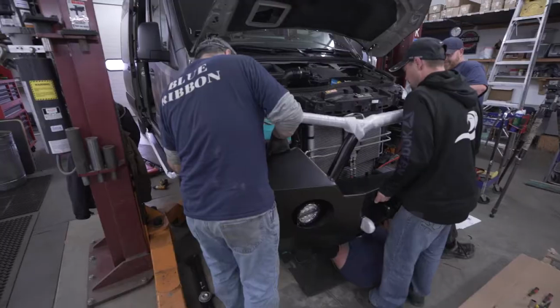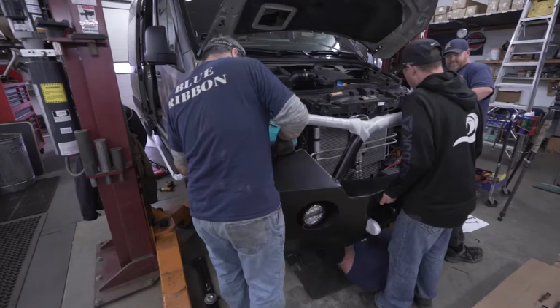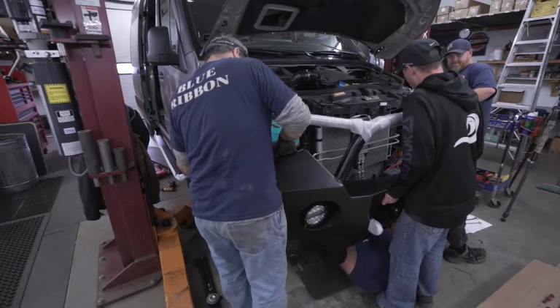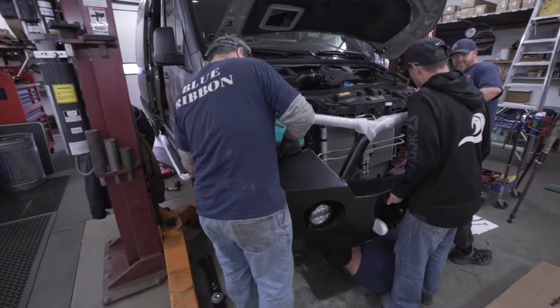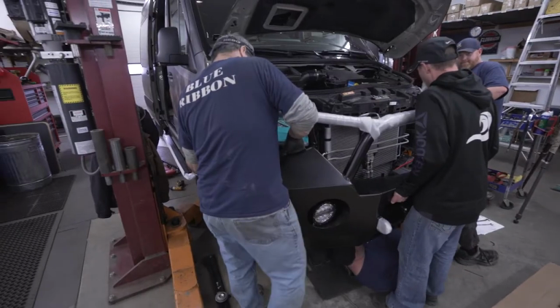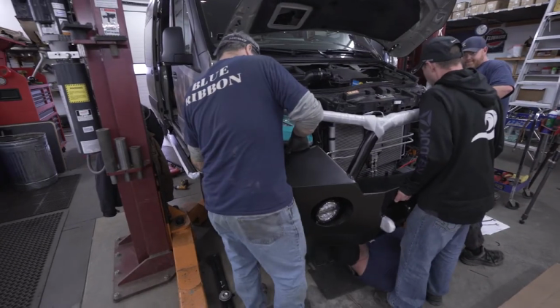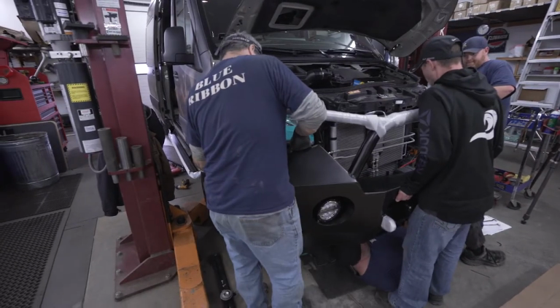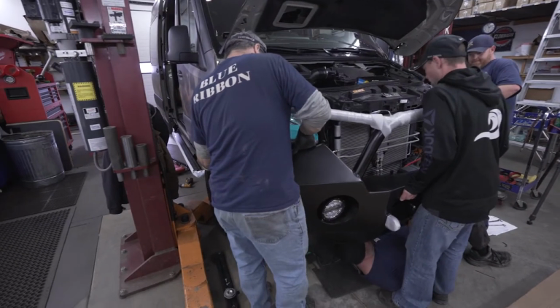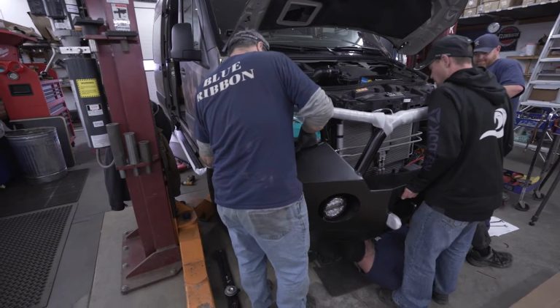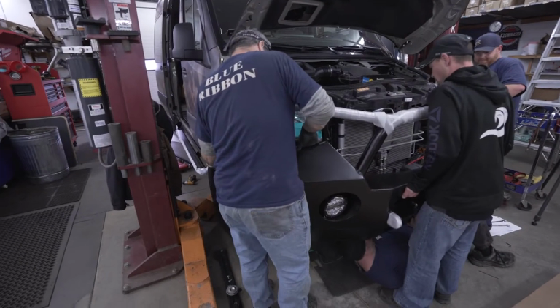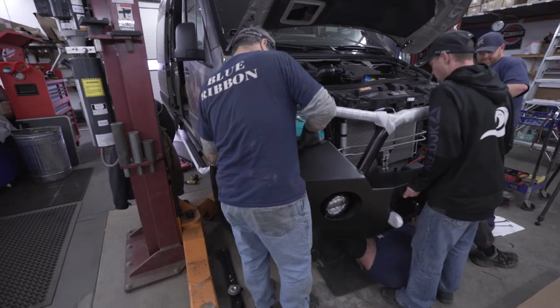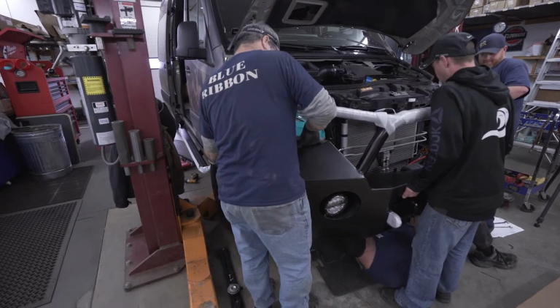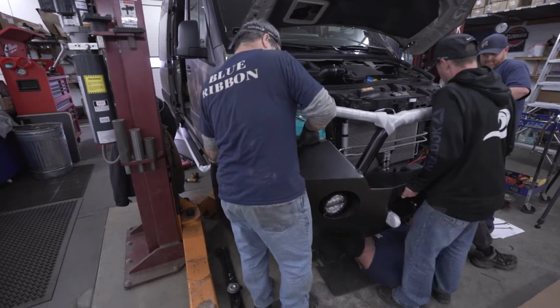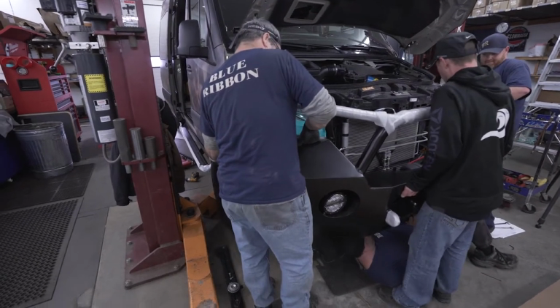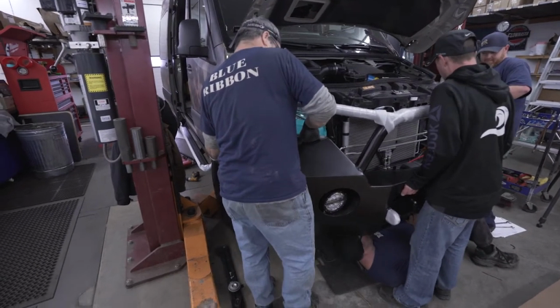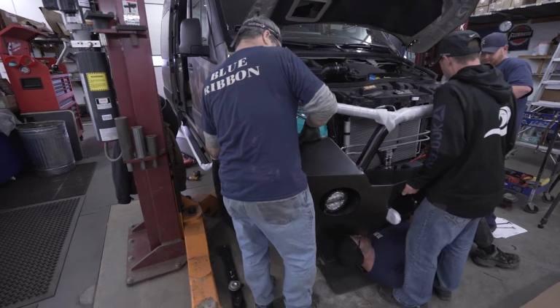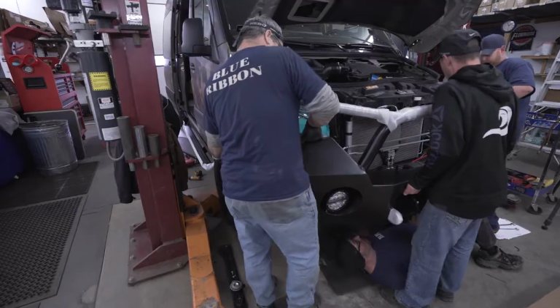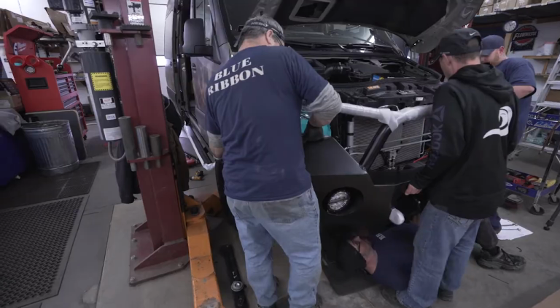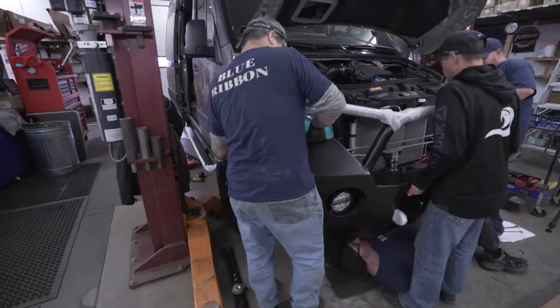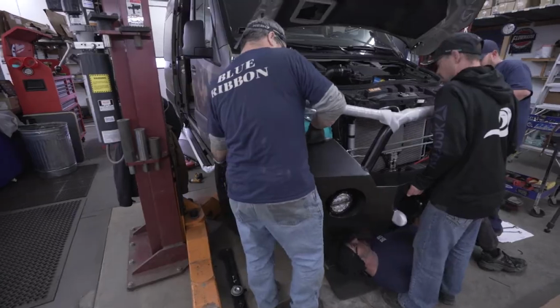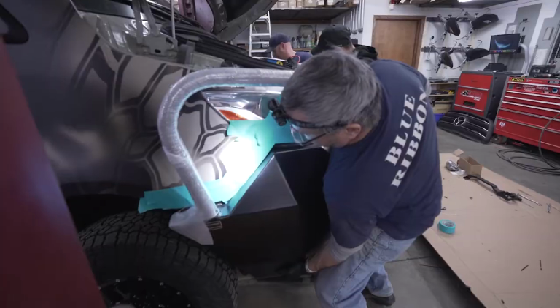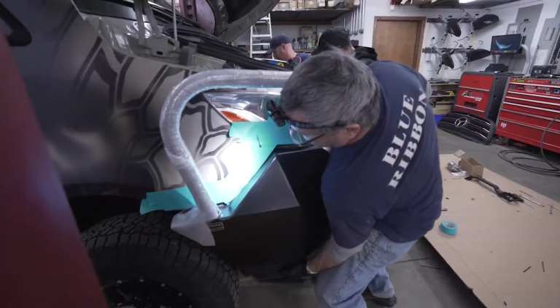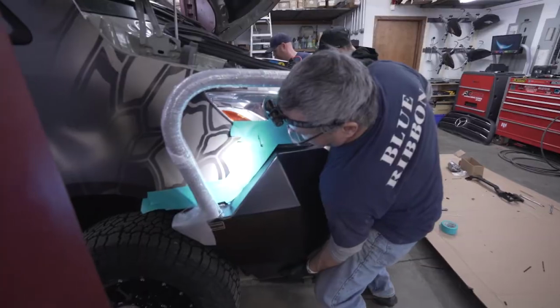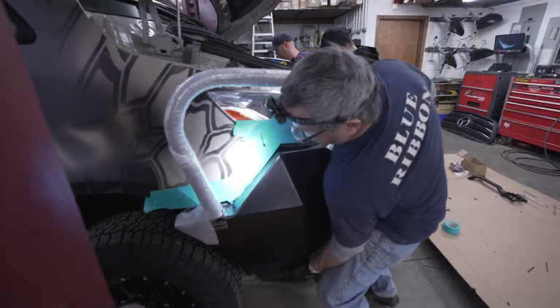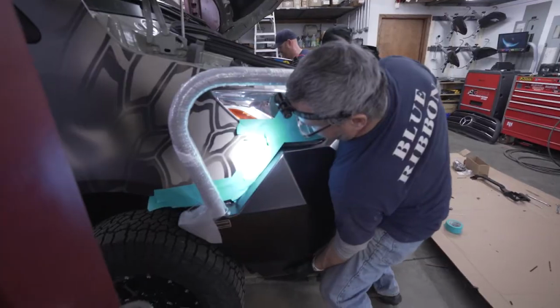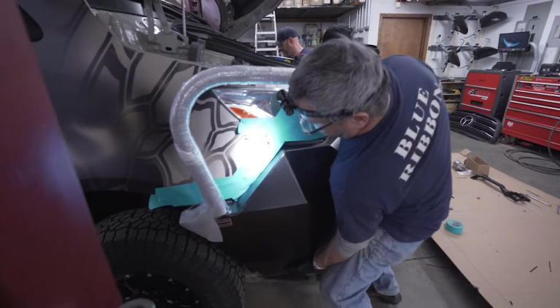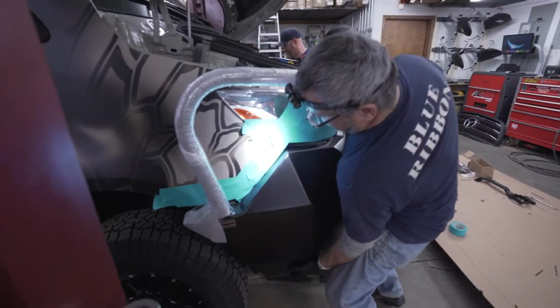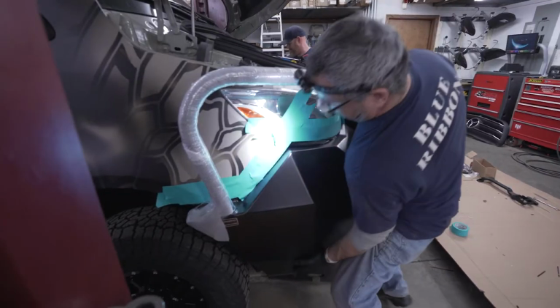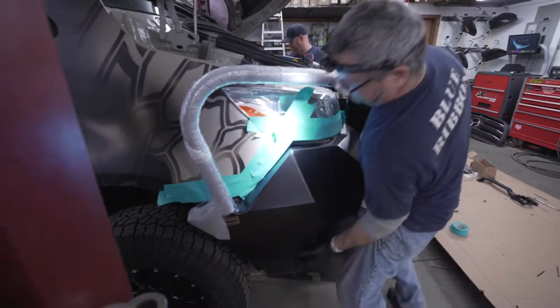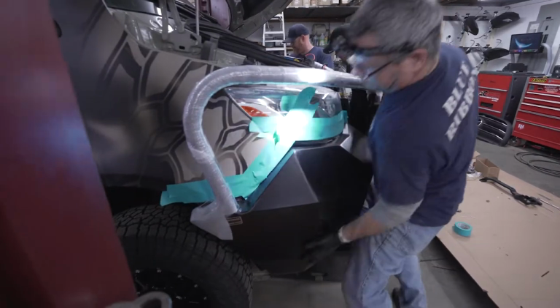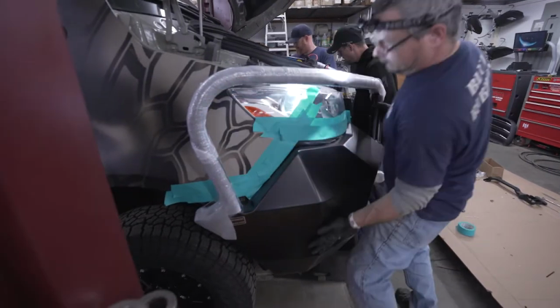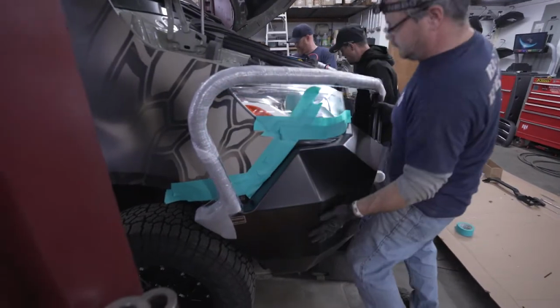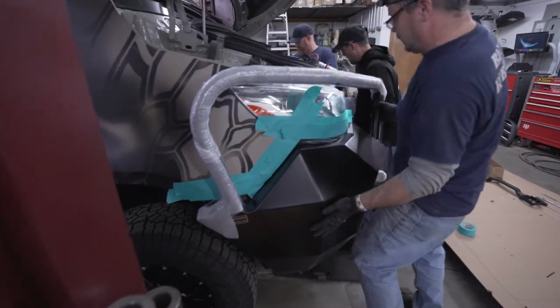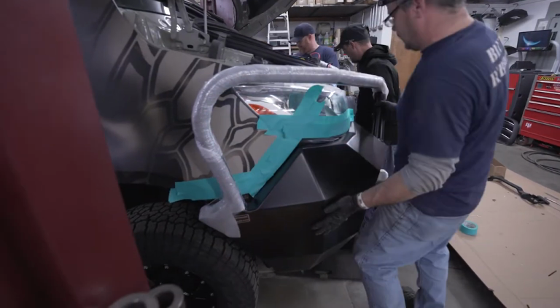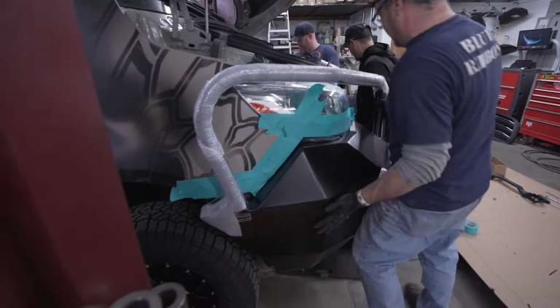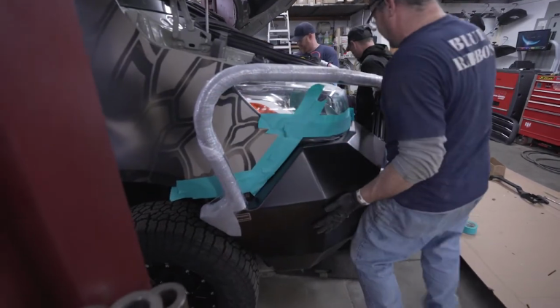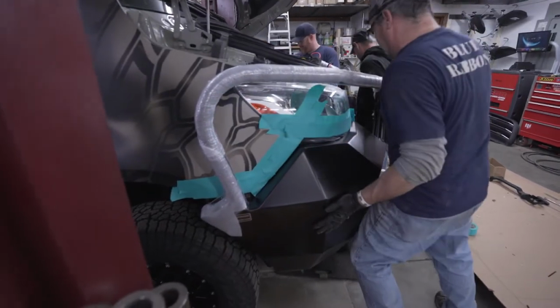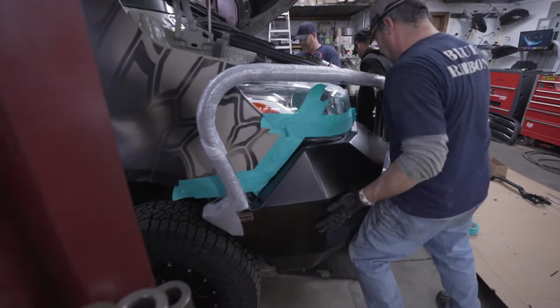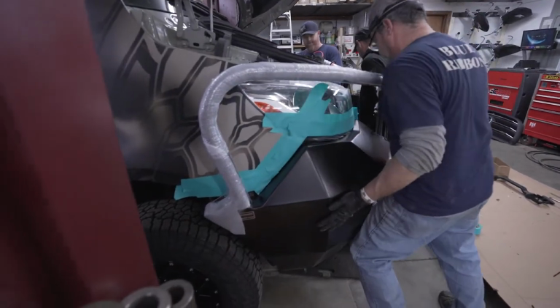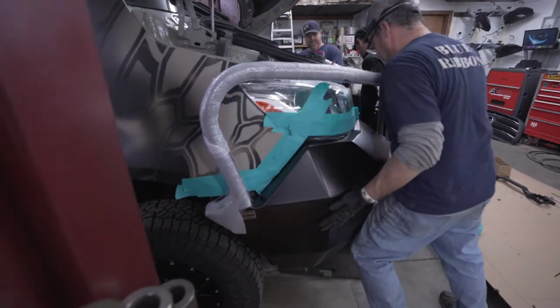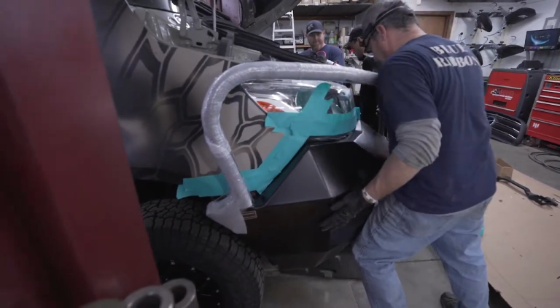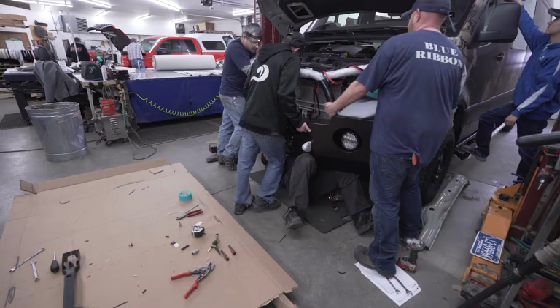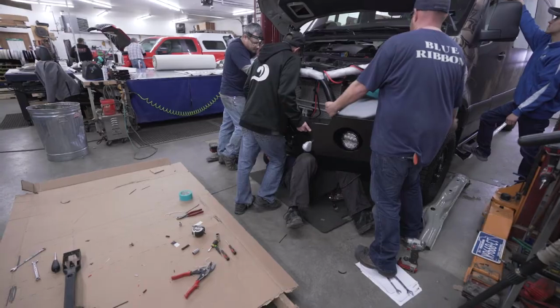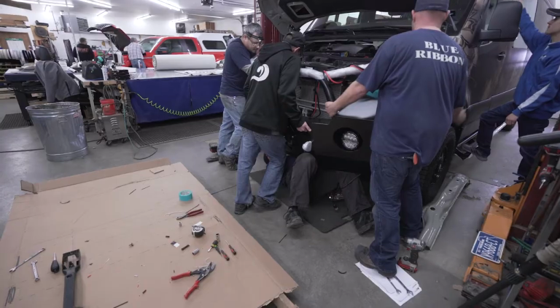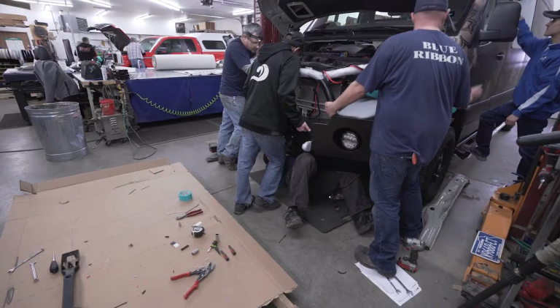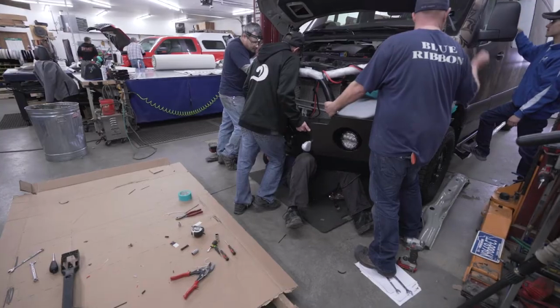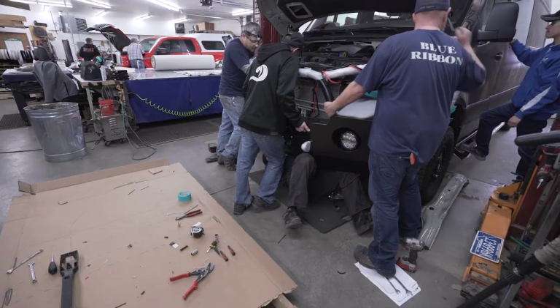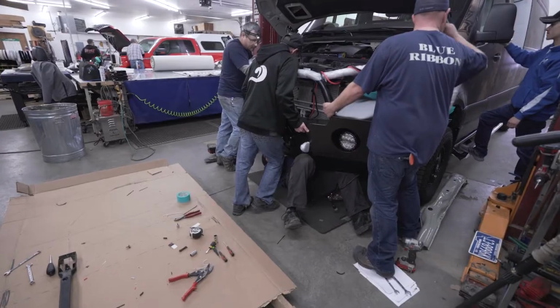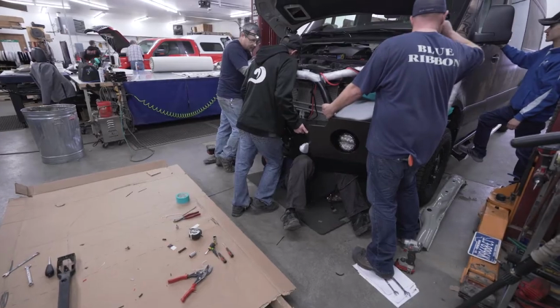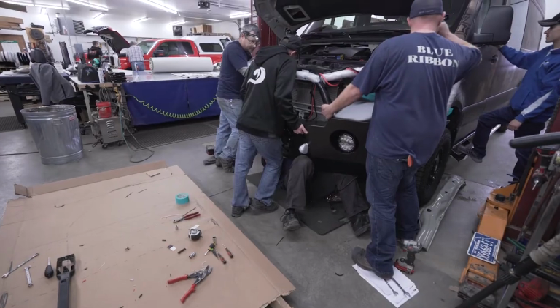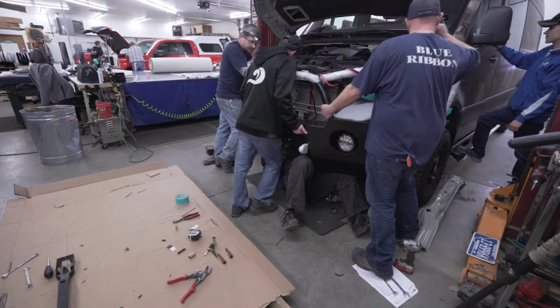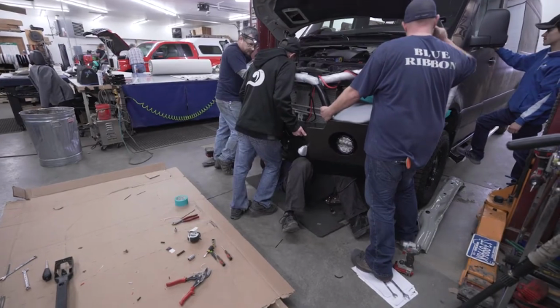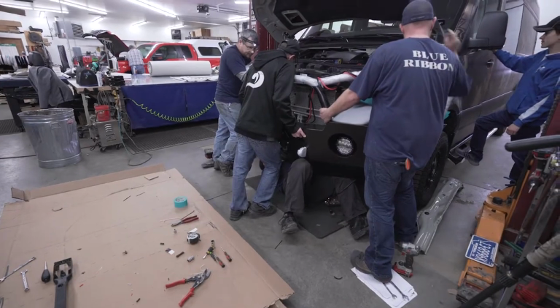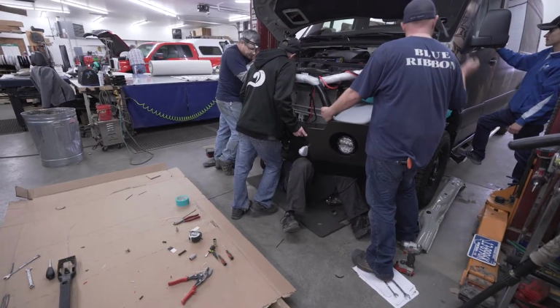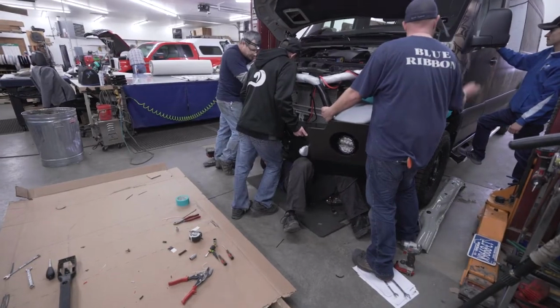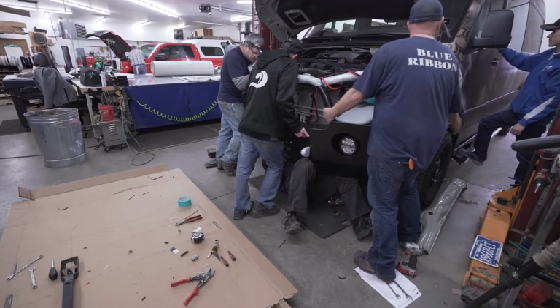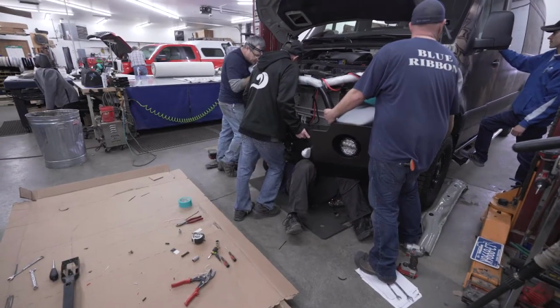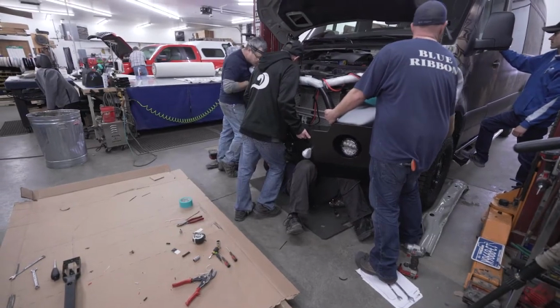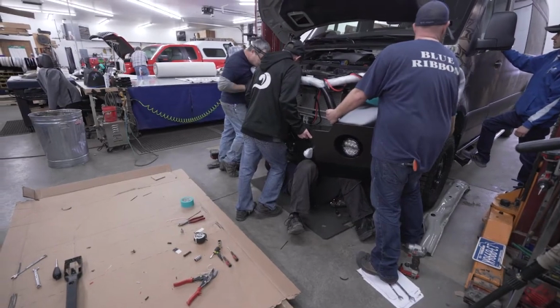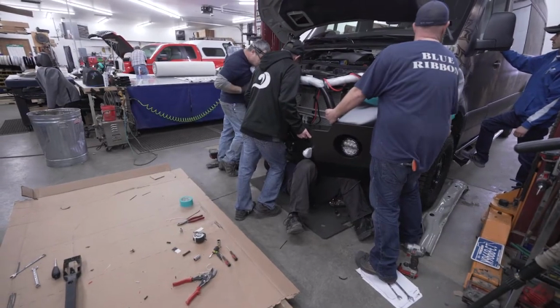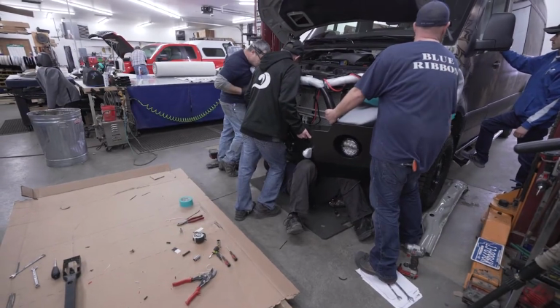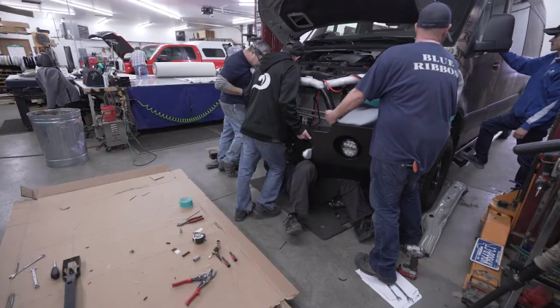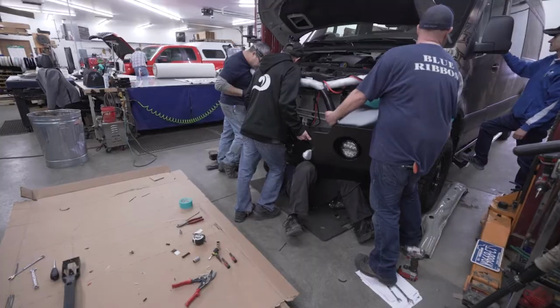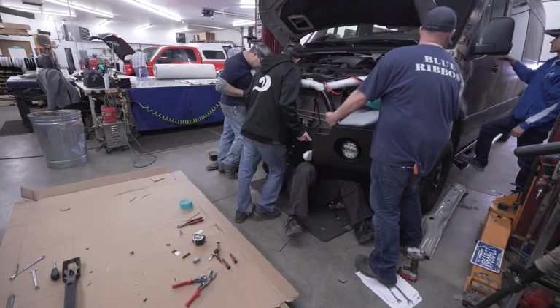It takes three guys to pull it up to the front. Heavy duty Luminous bumpers — oh yeah.